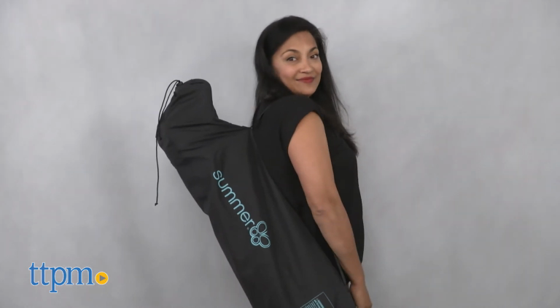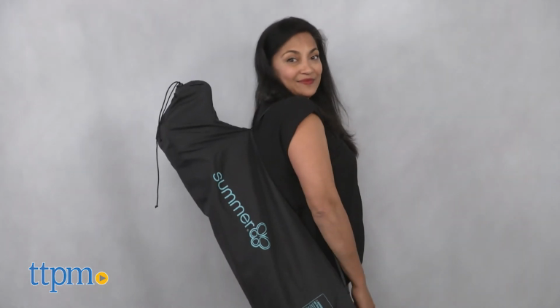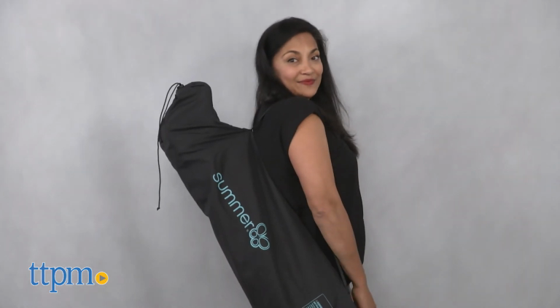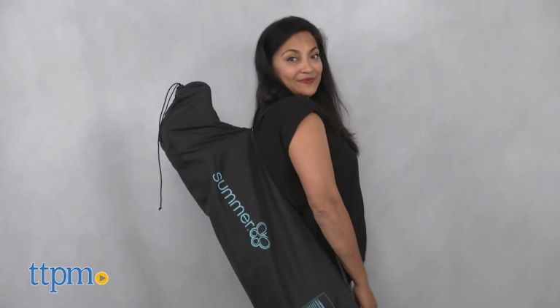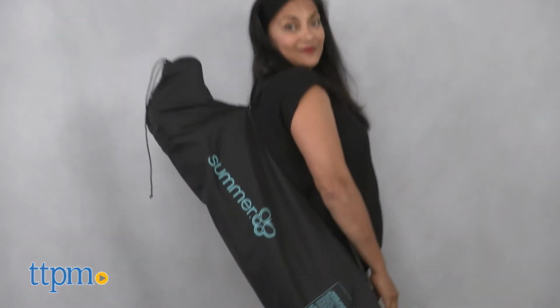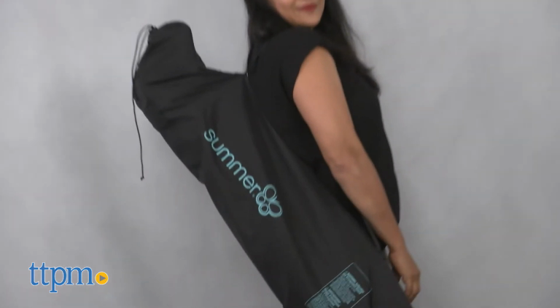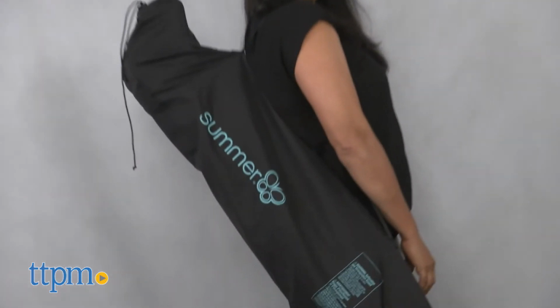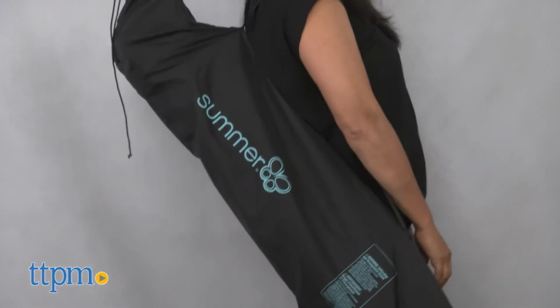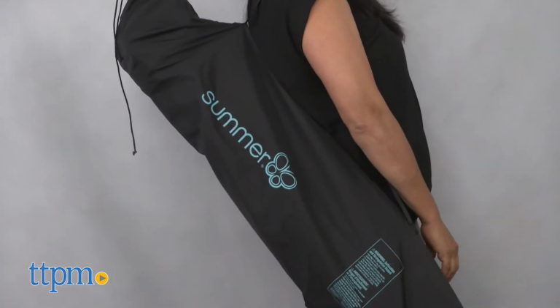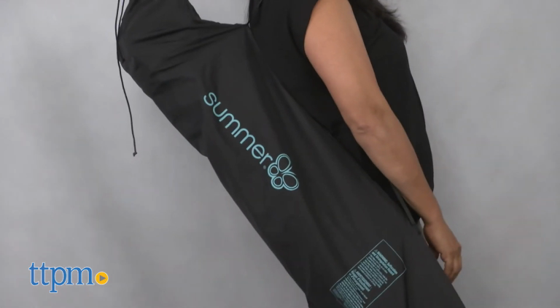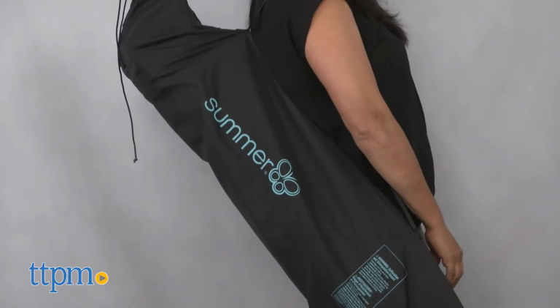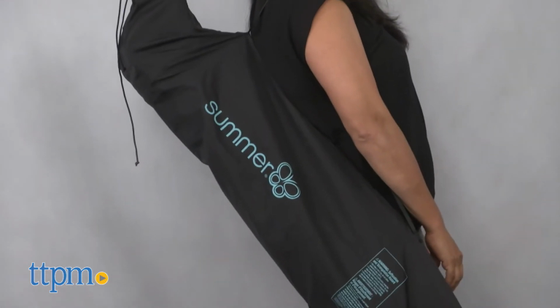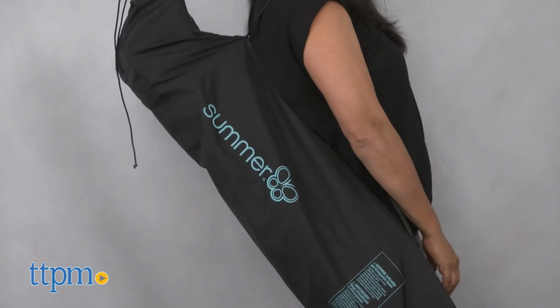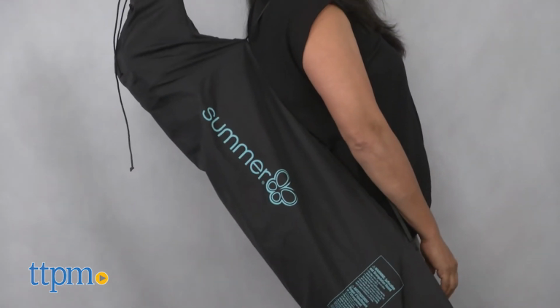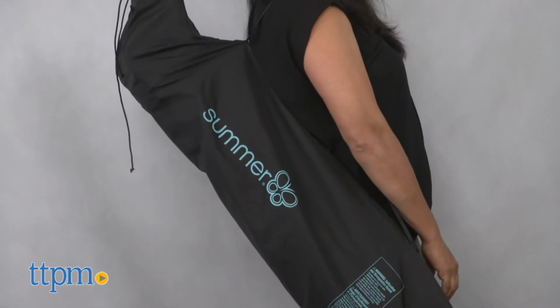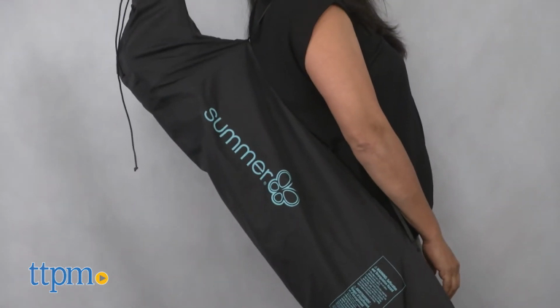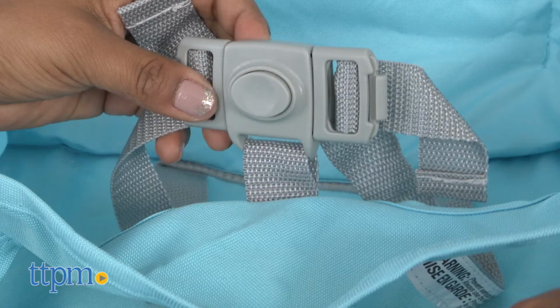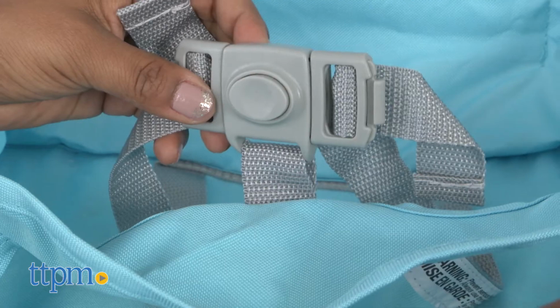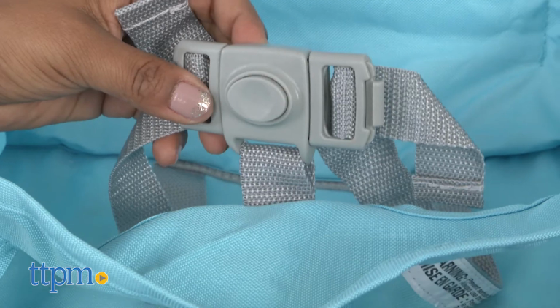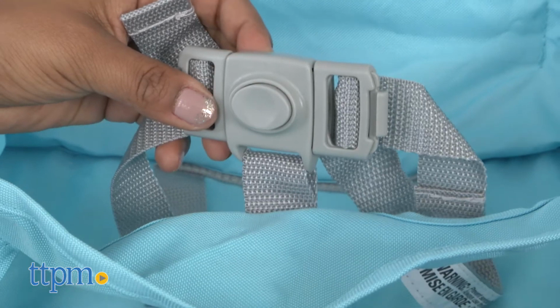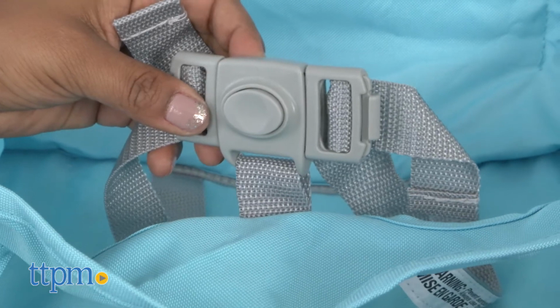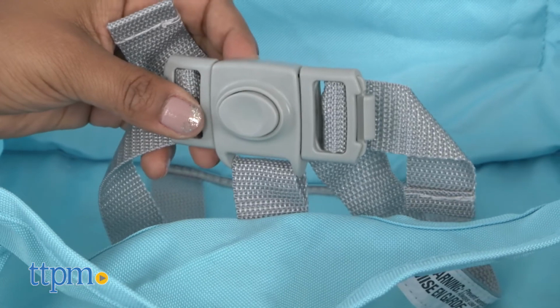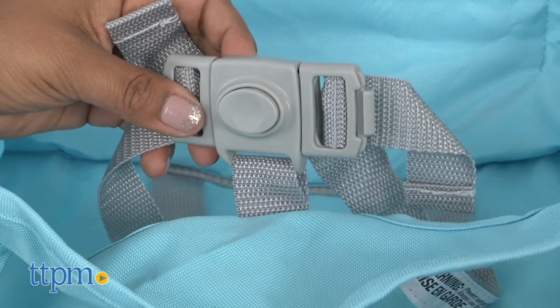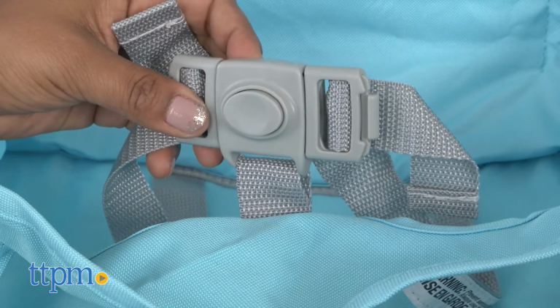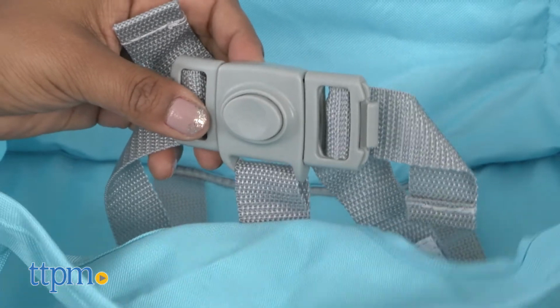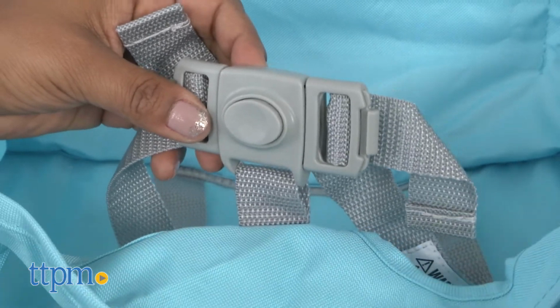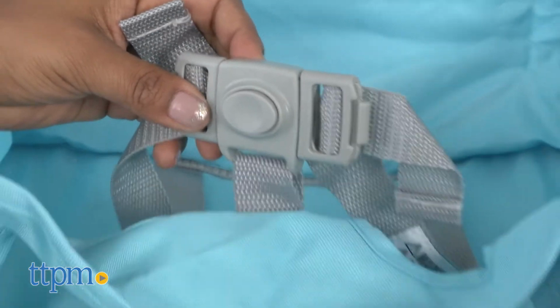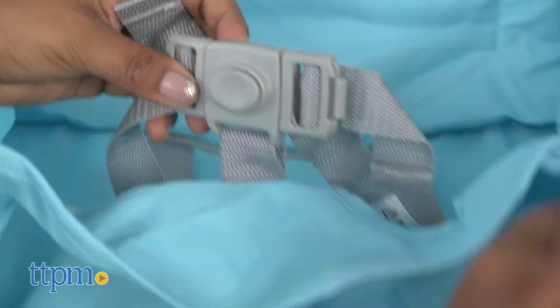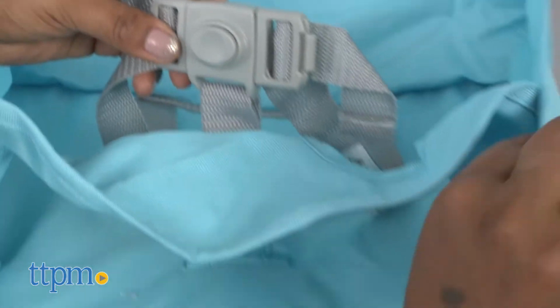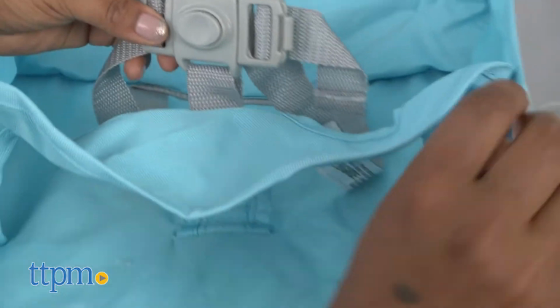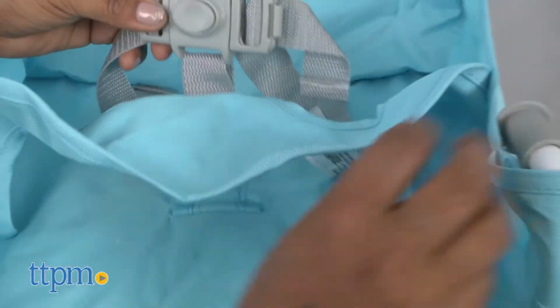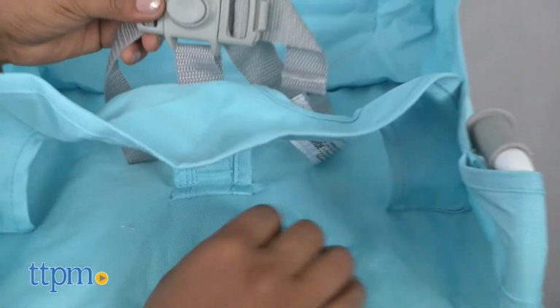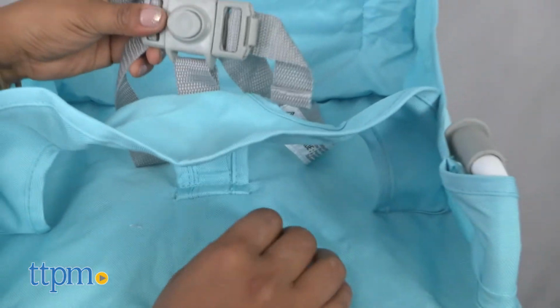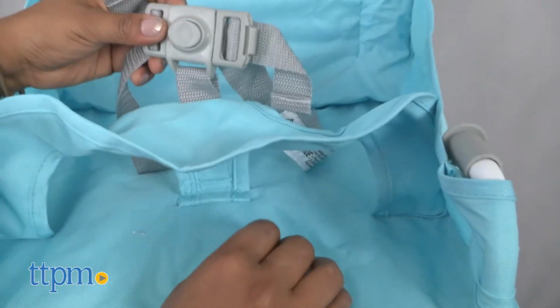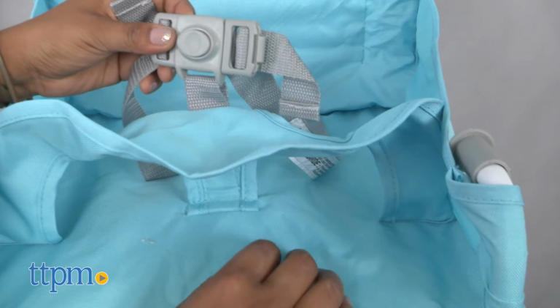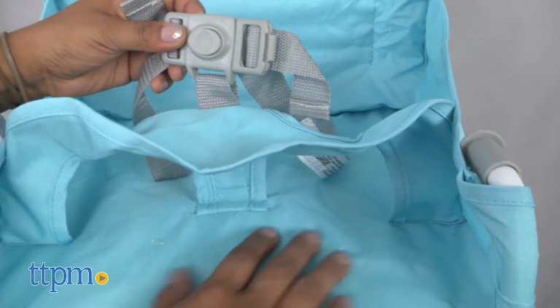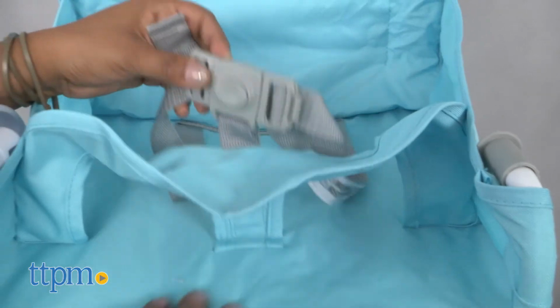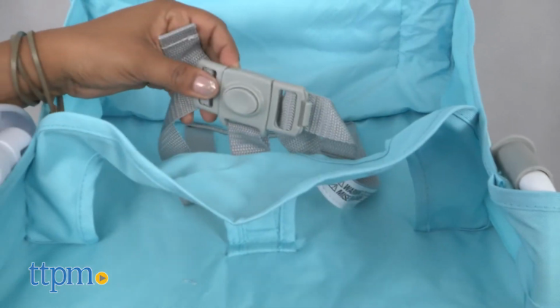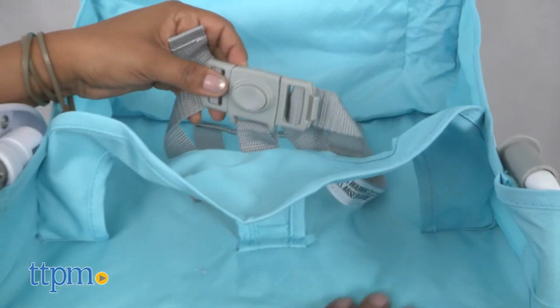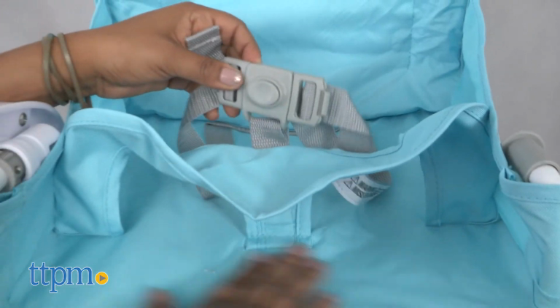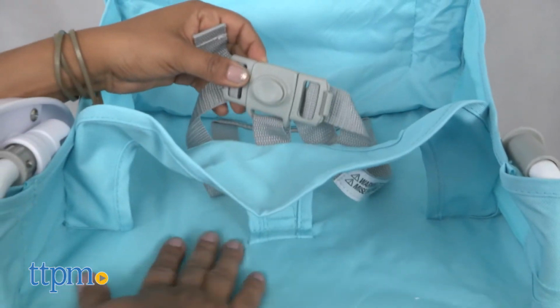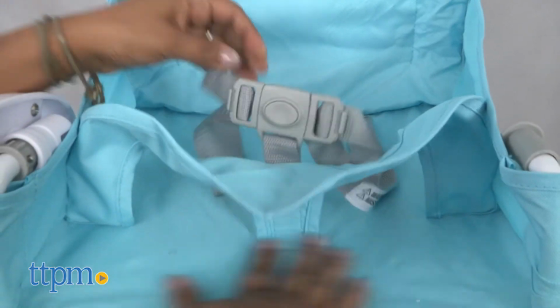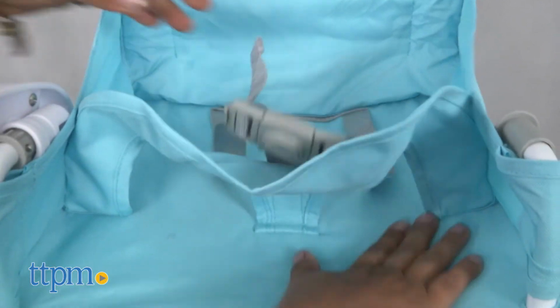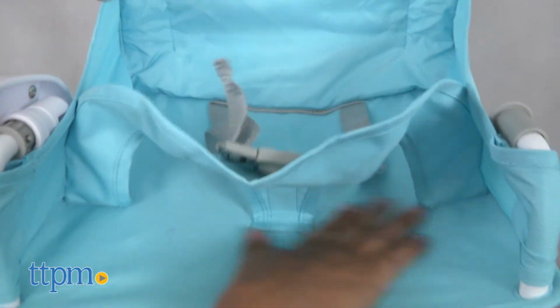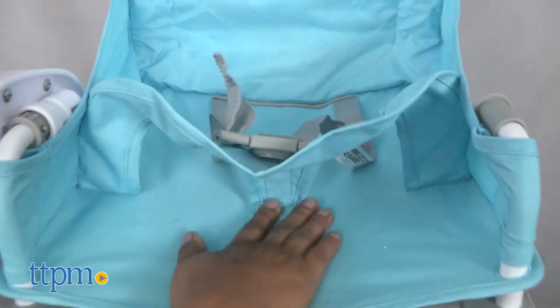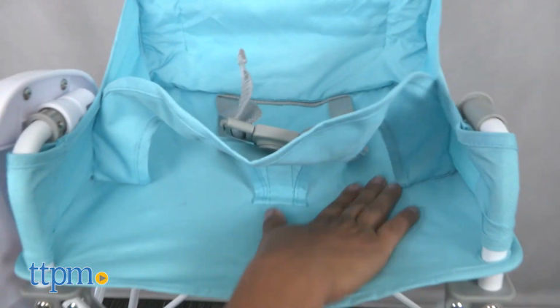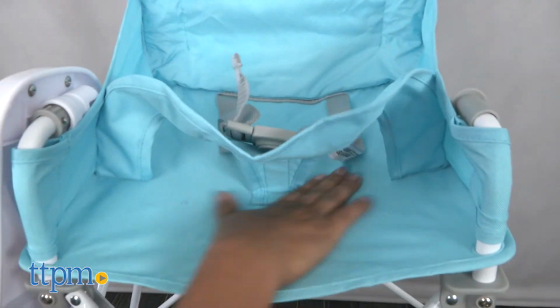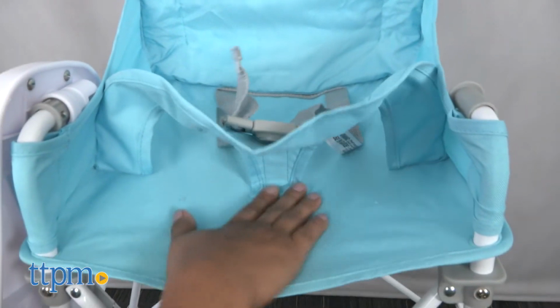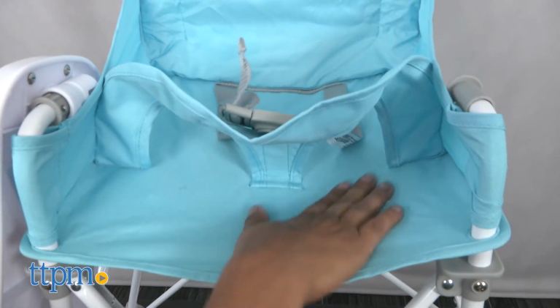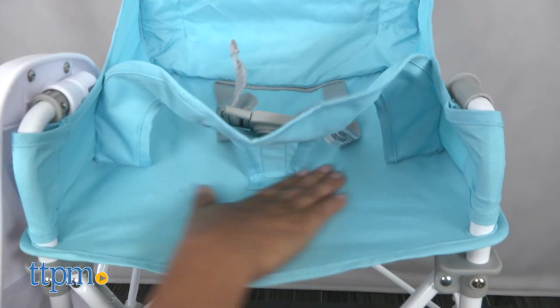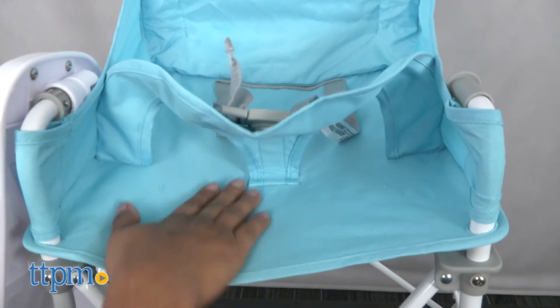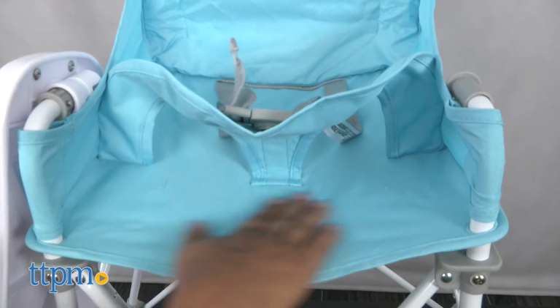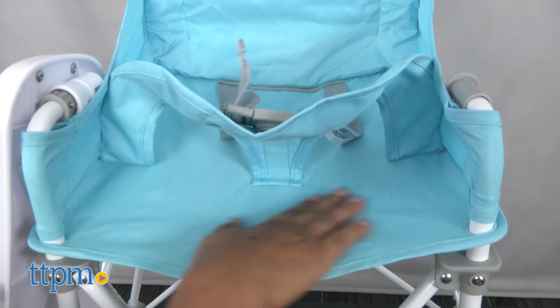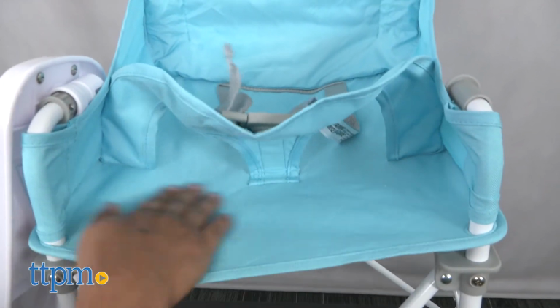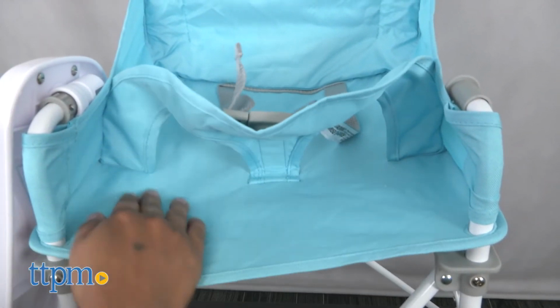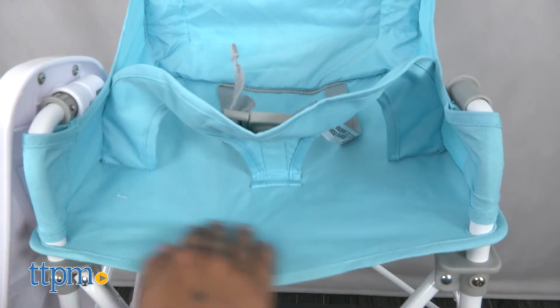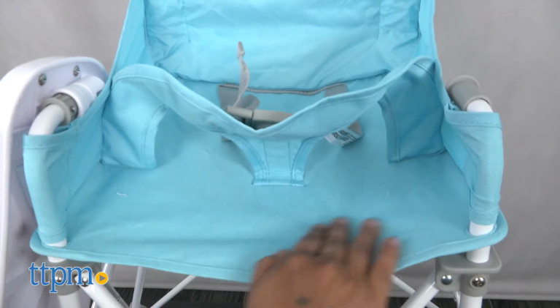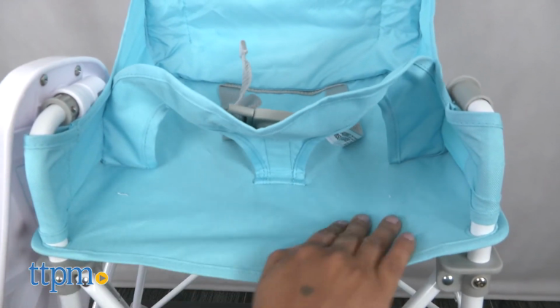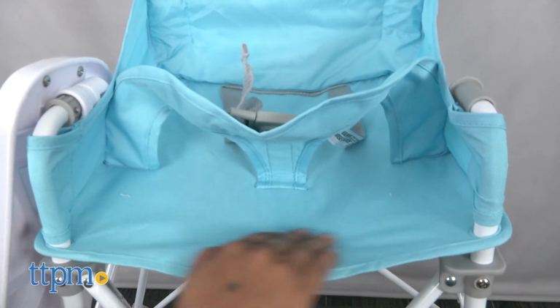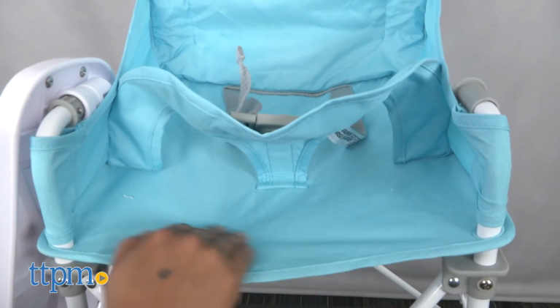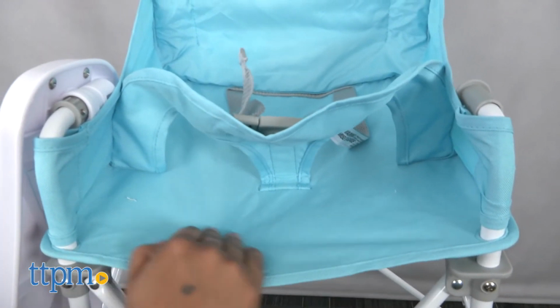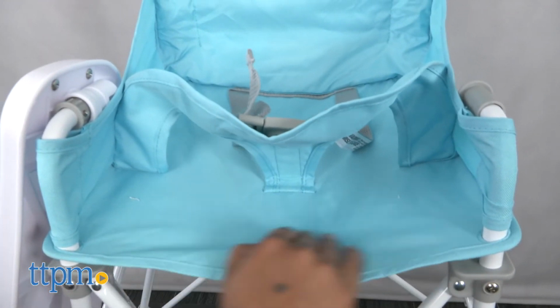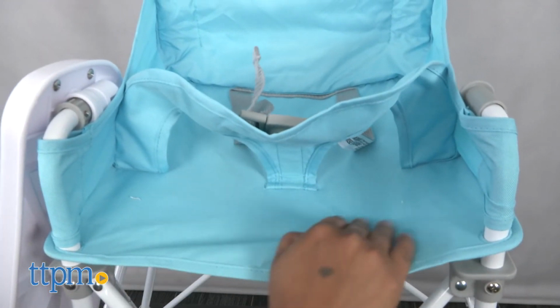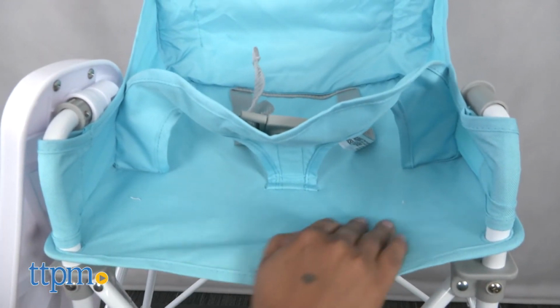The Pop and Sit Portable High Chair is for ages 6 months through 3 years with a weight limit of 45 pounds. This is made by Summer Infant.